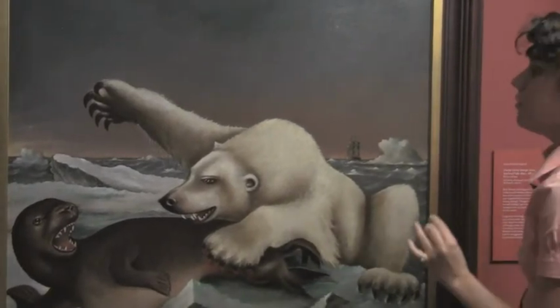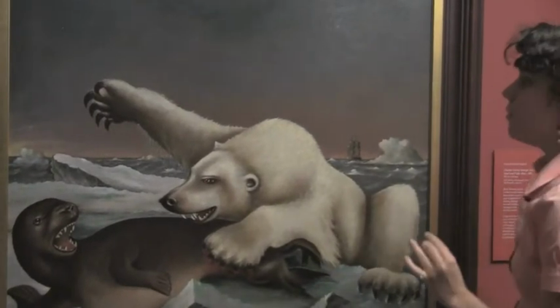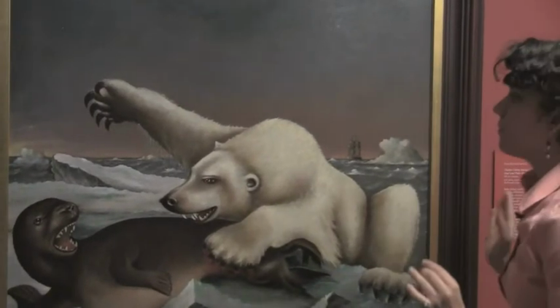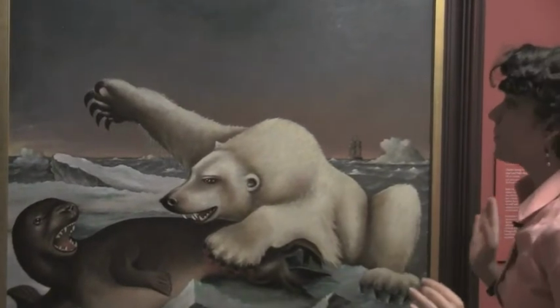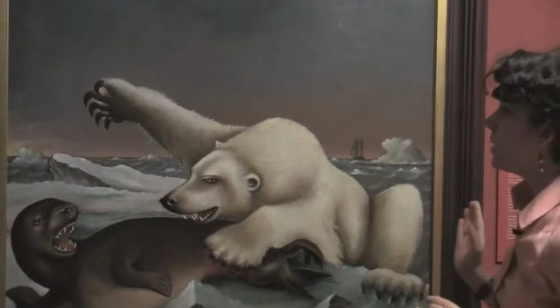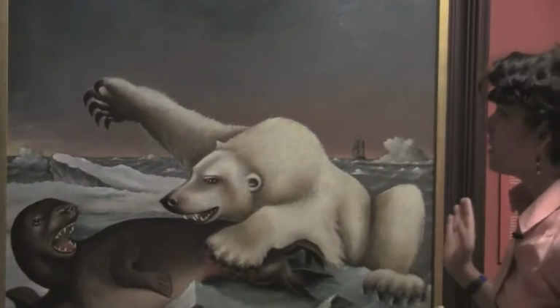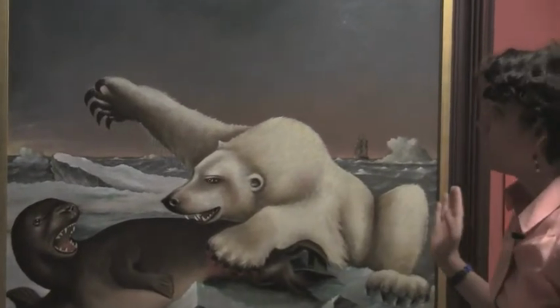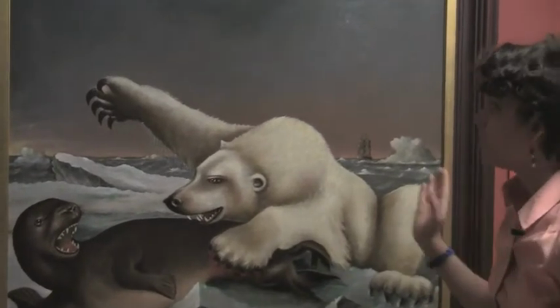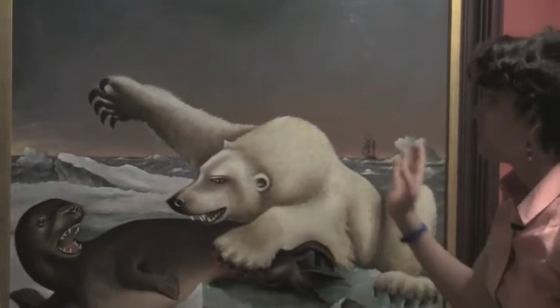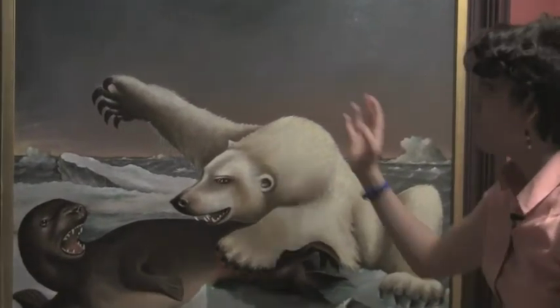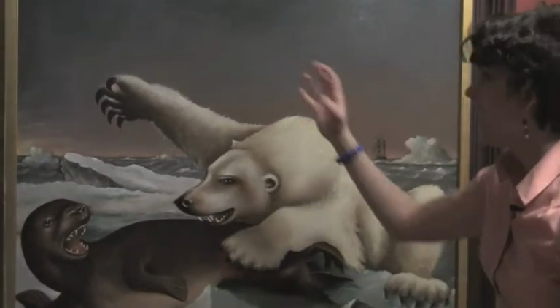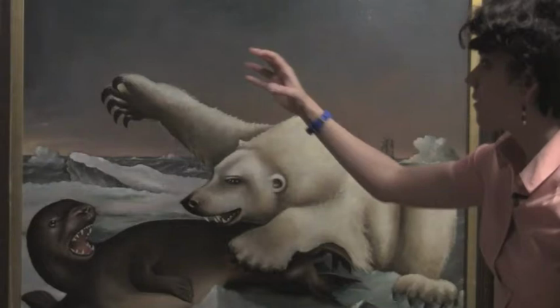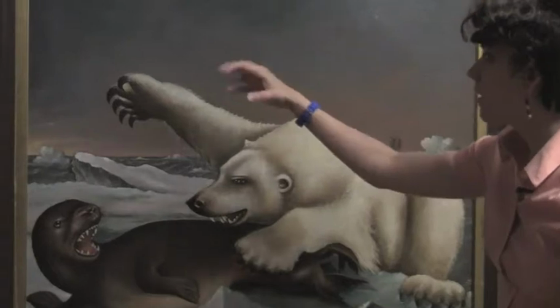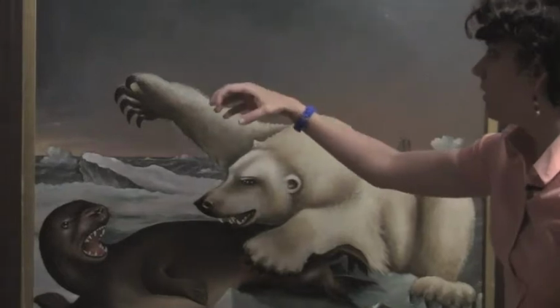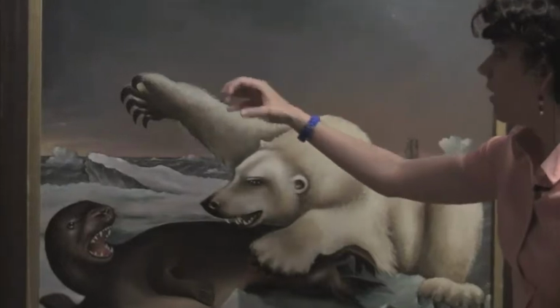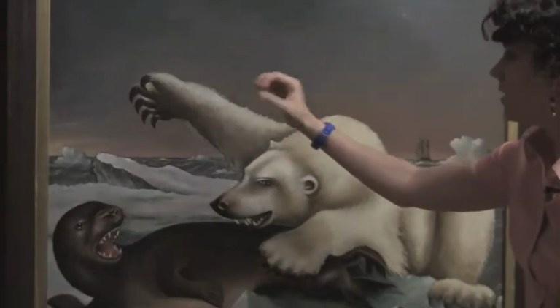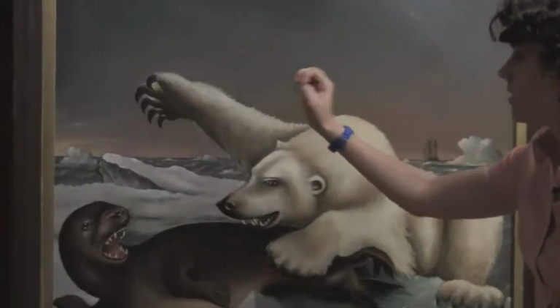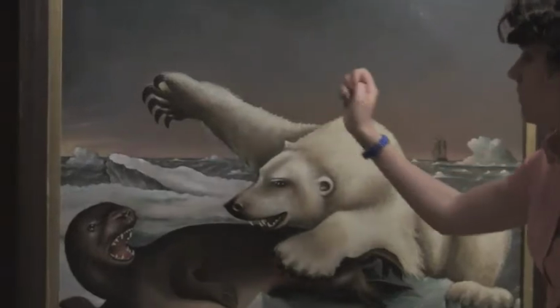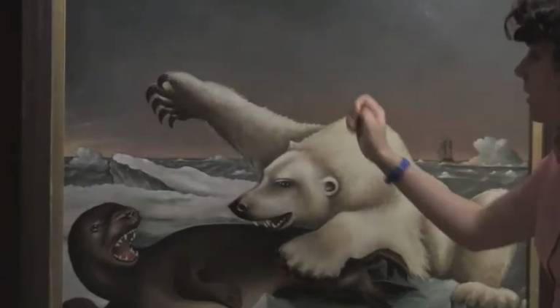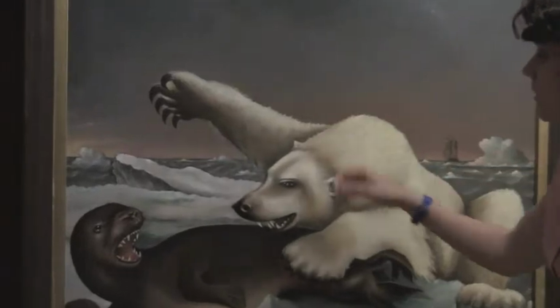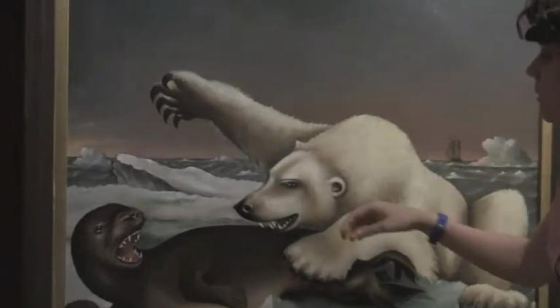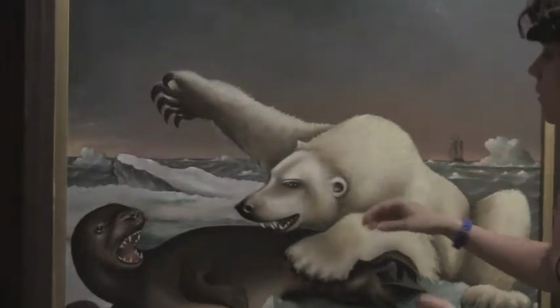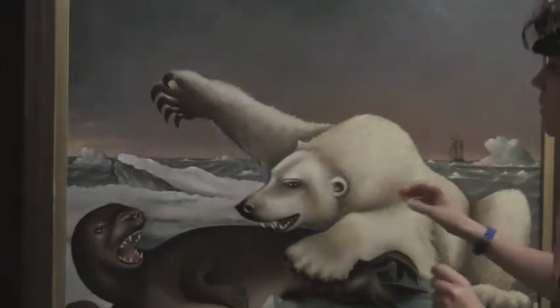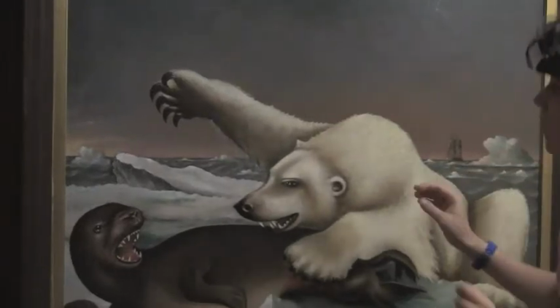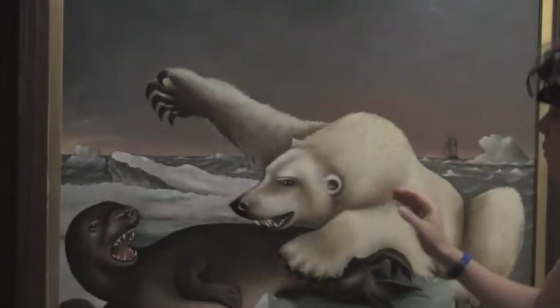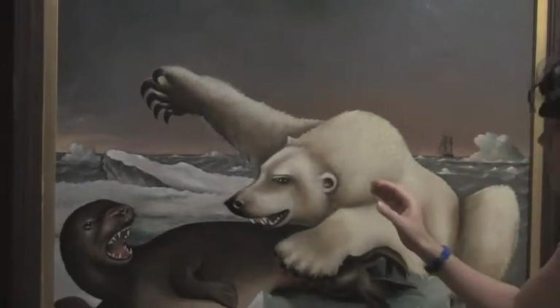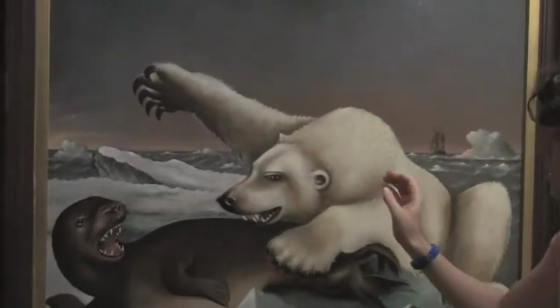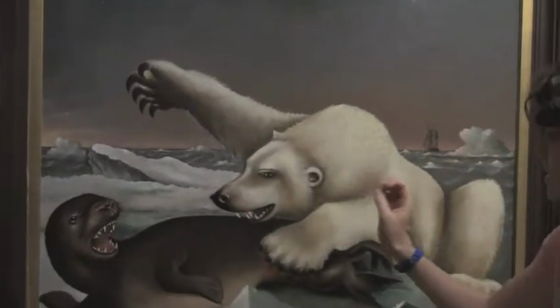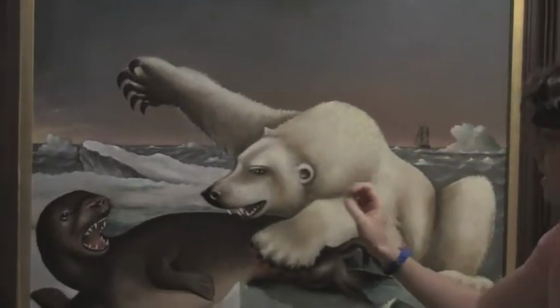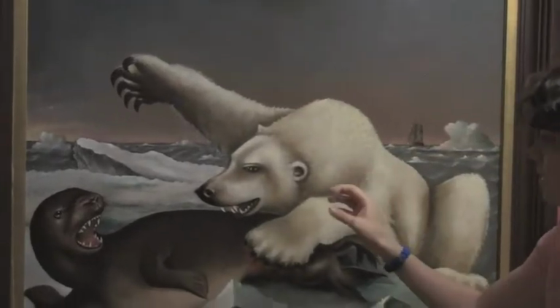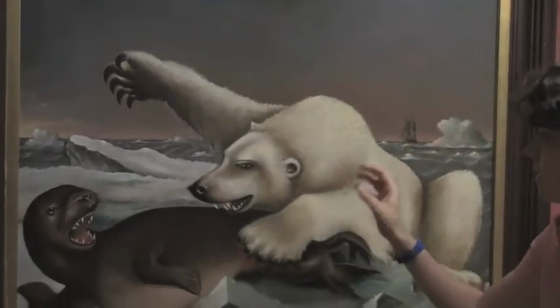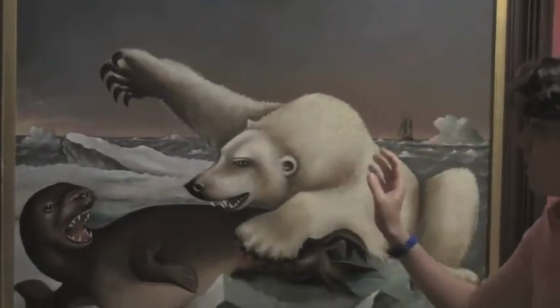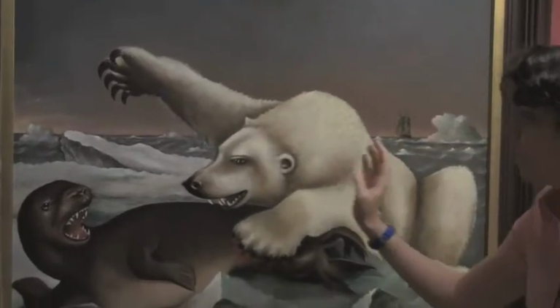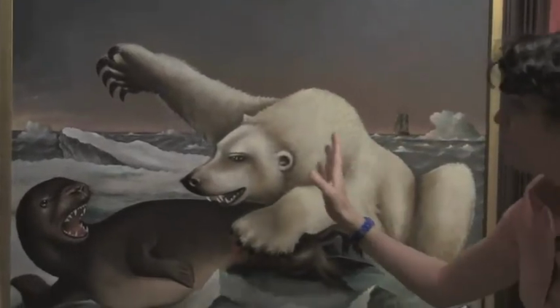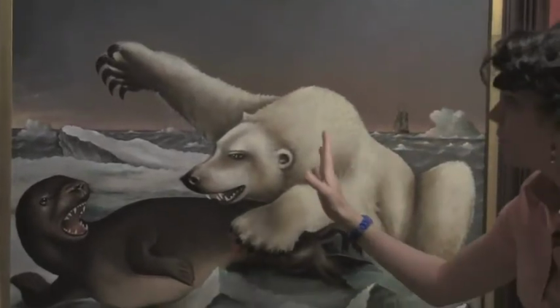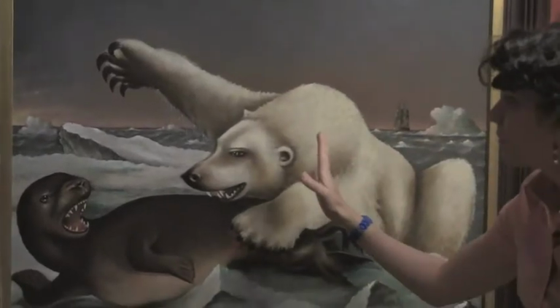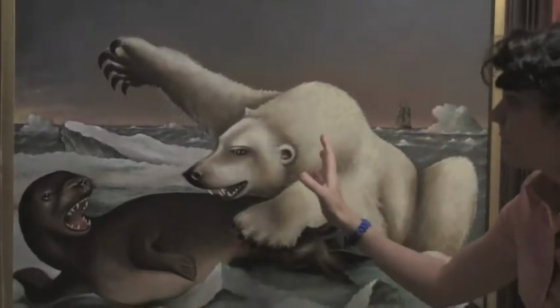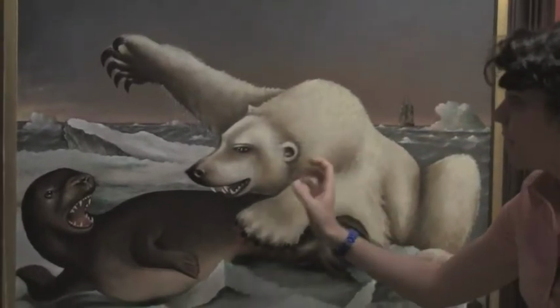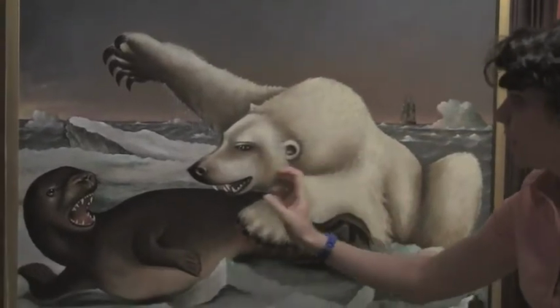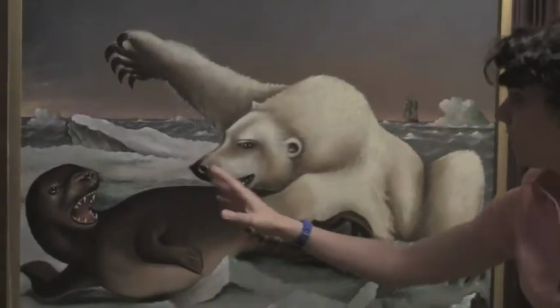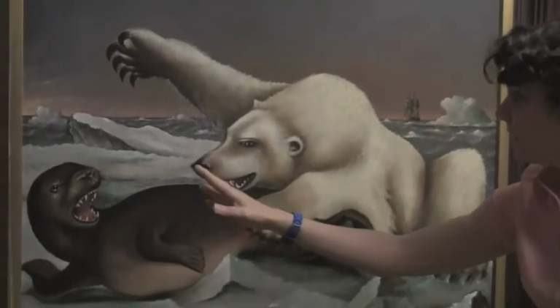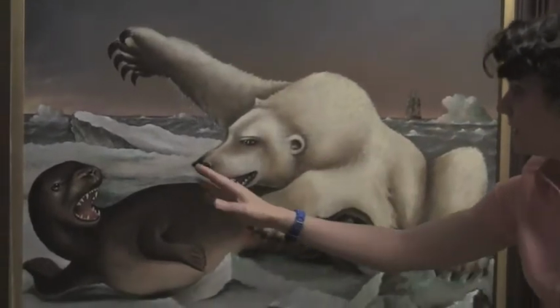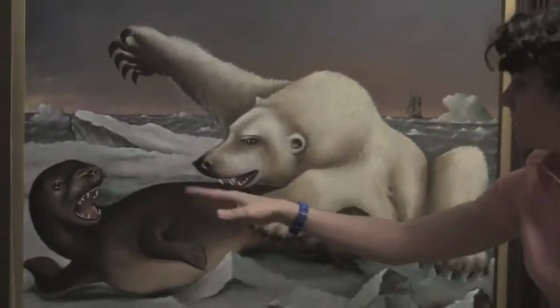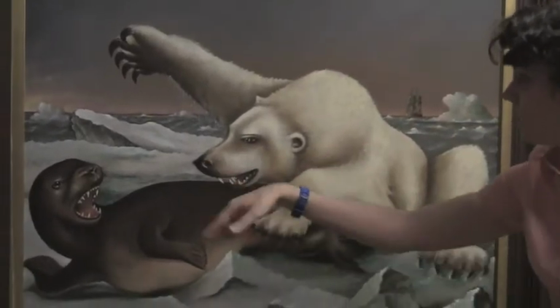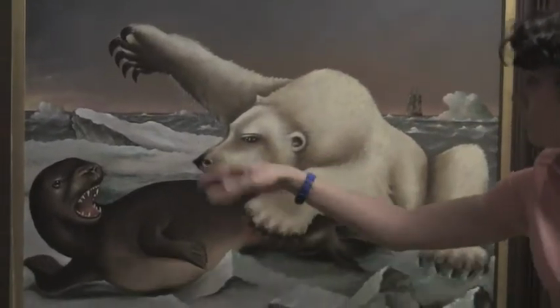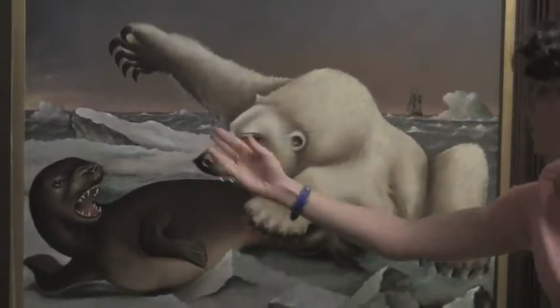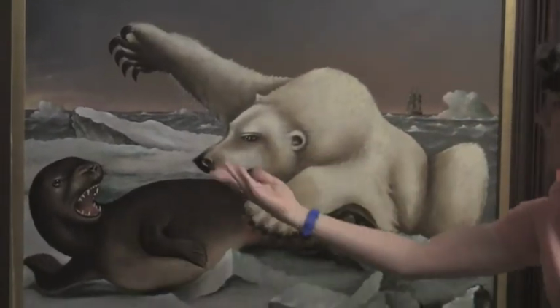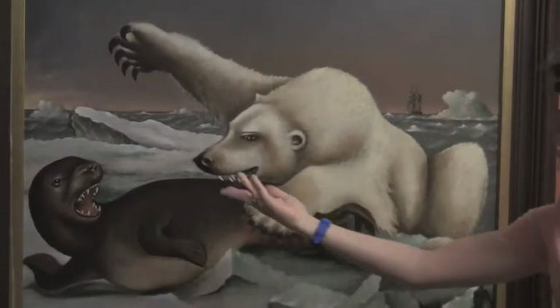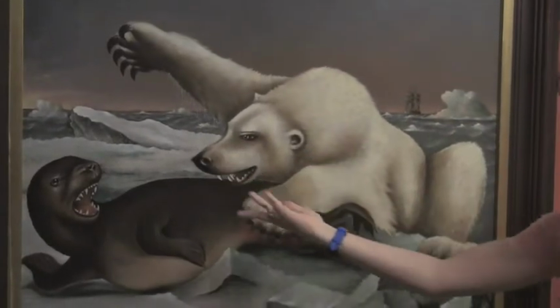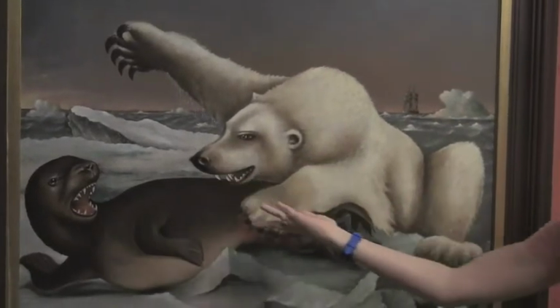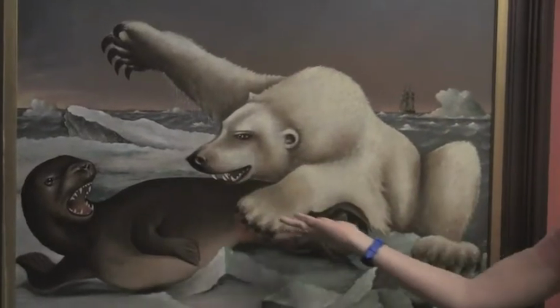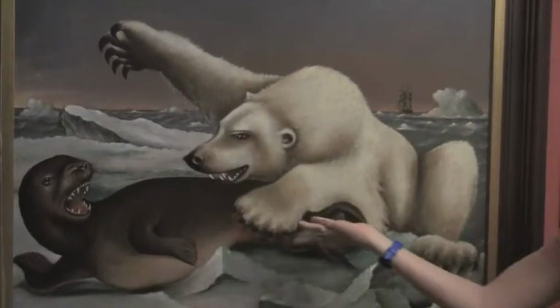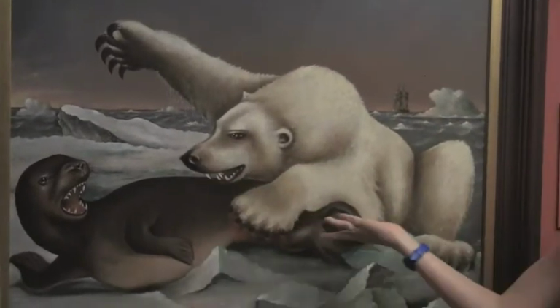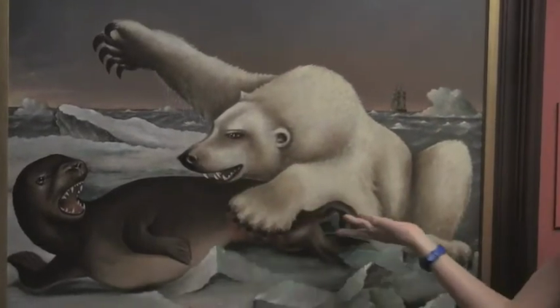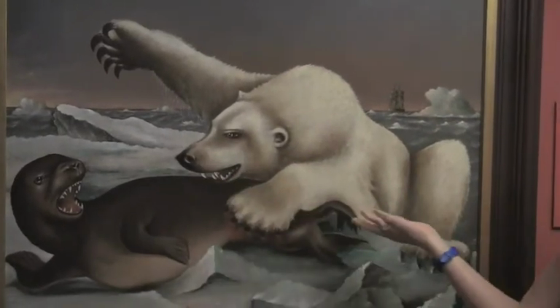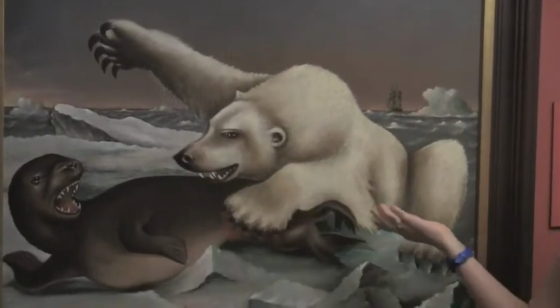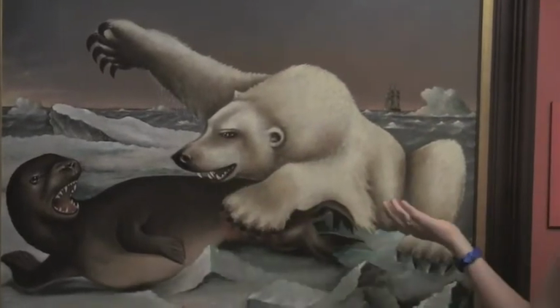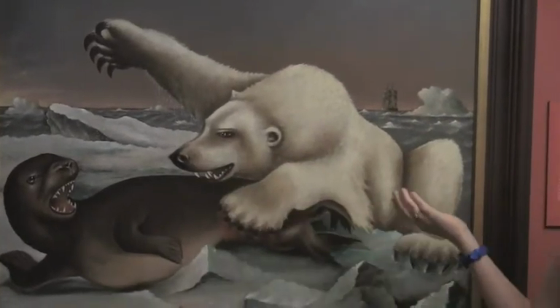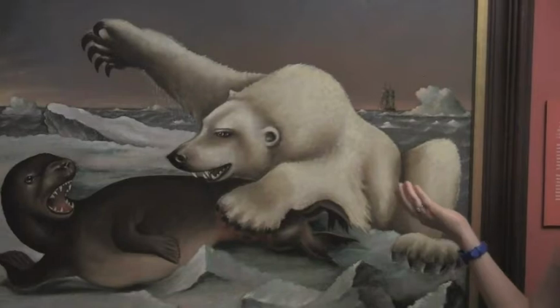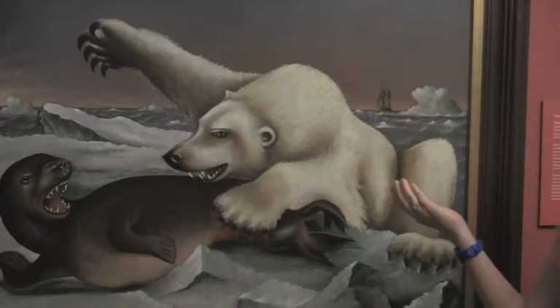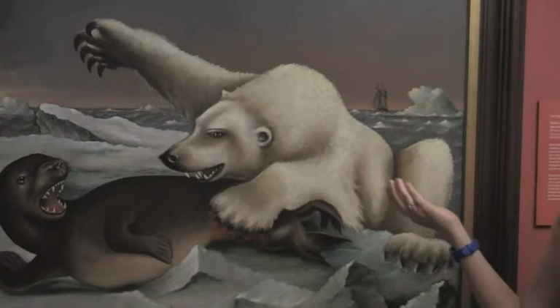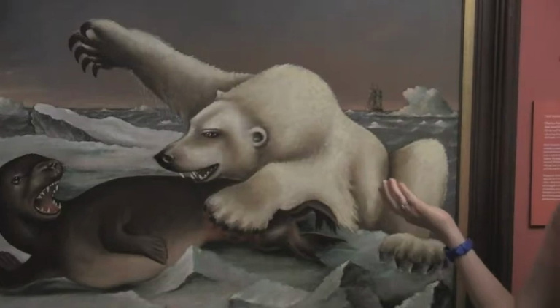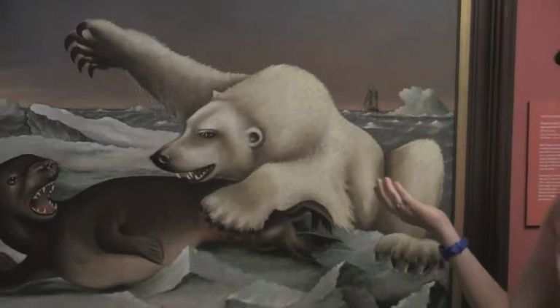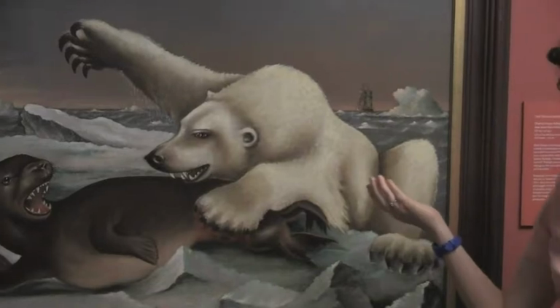Note, for instance, the bared claws up here, or the teeth on both the bear and the seal, and the blood along here in the tail.